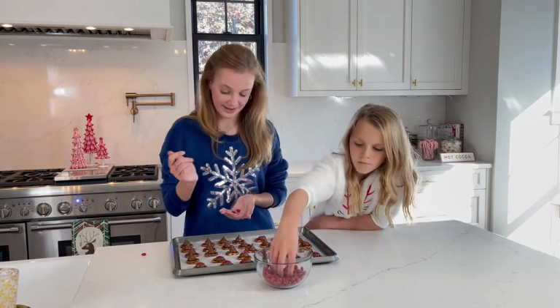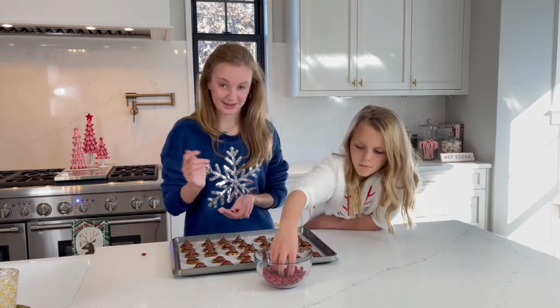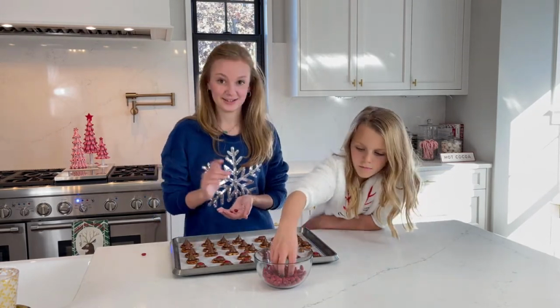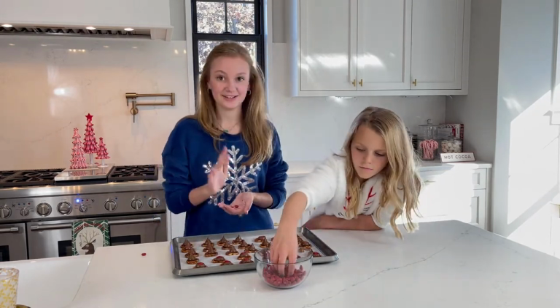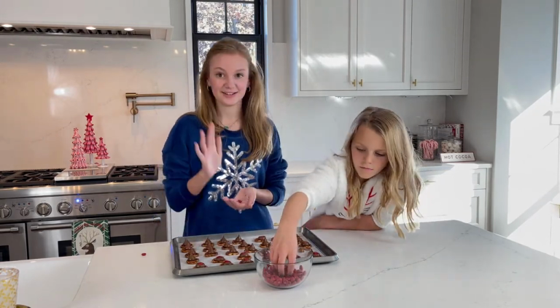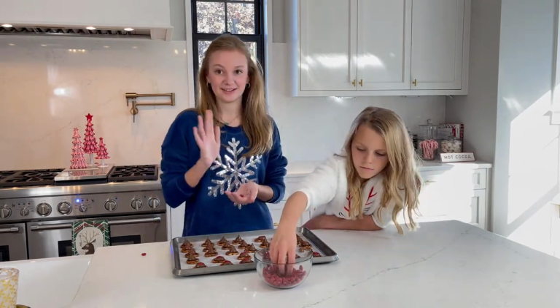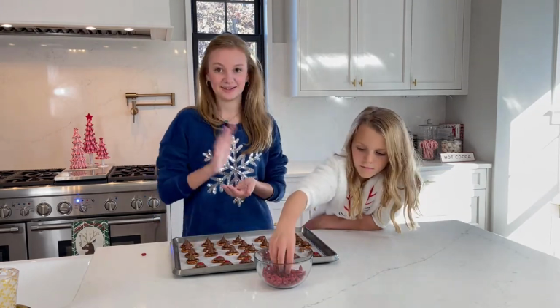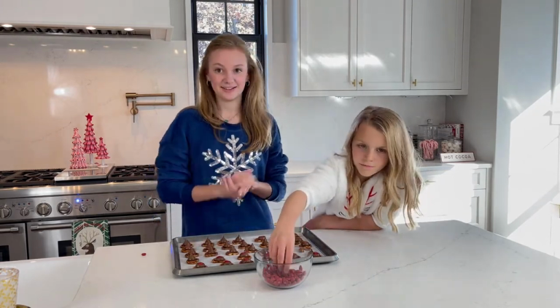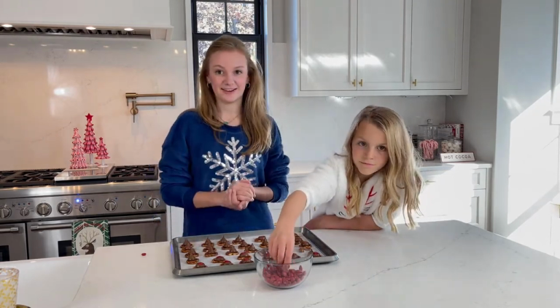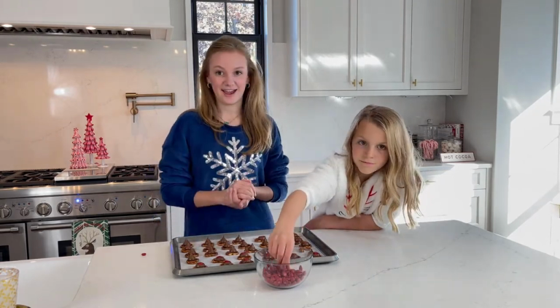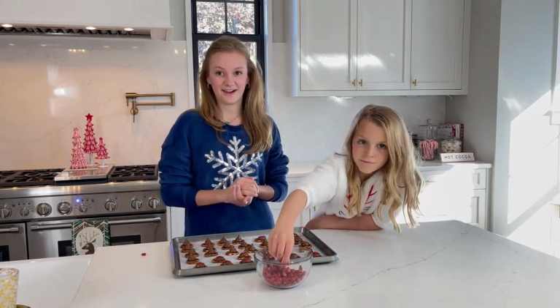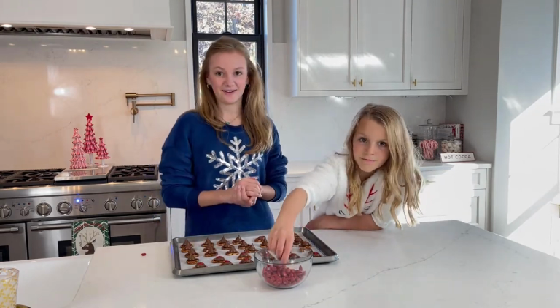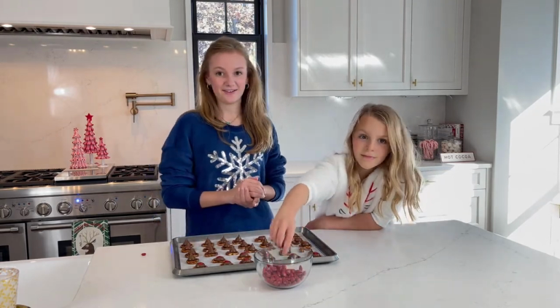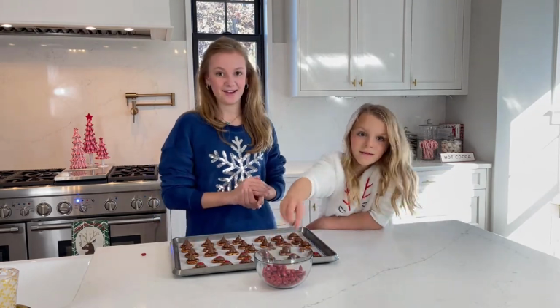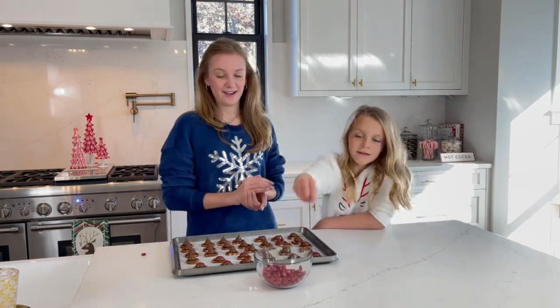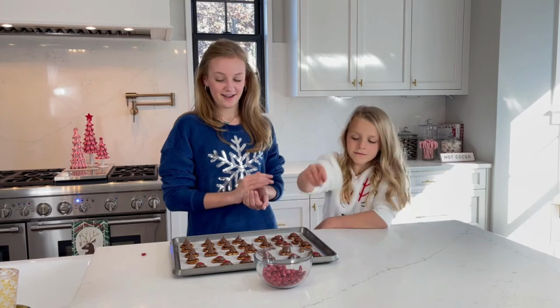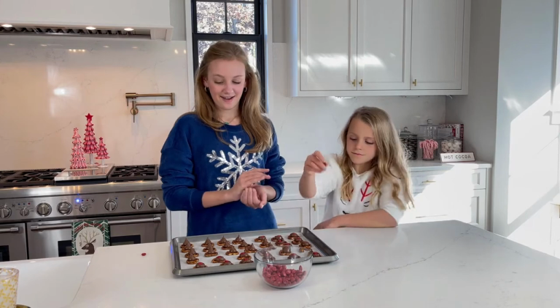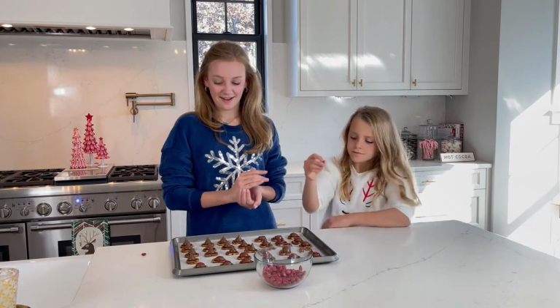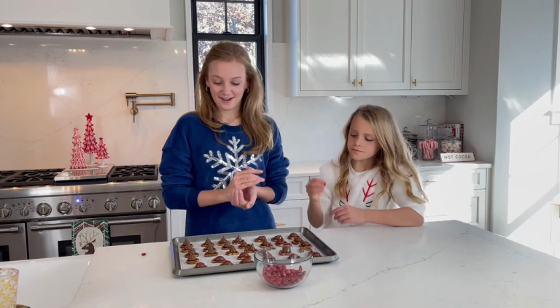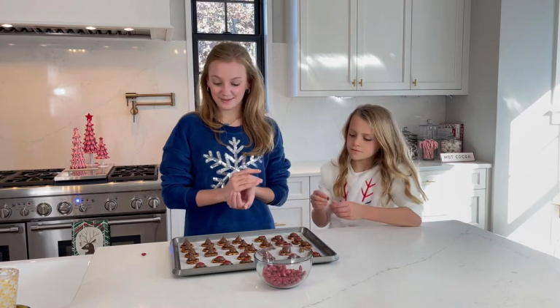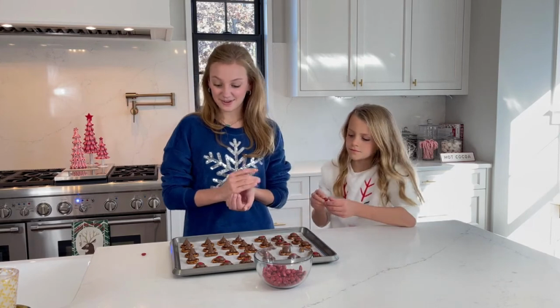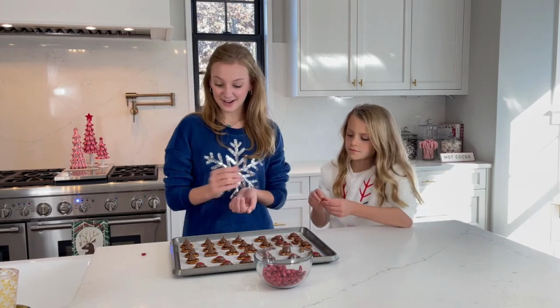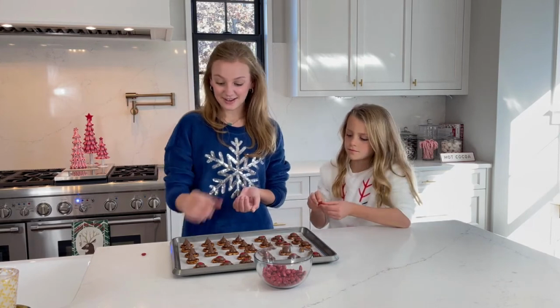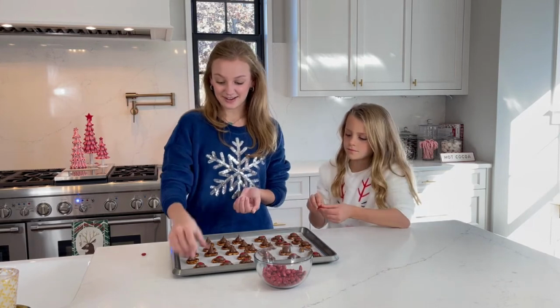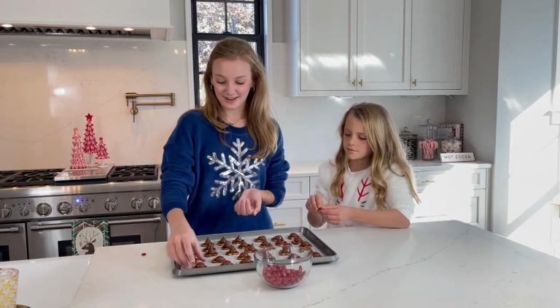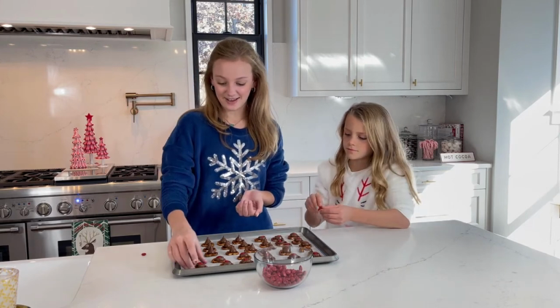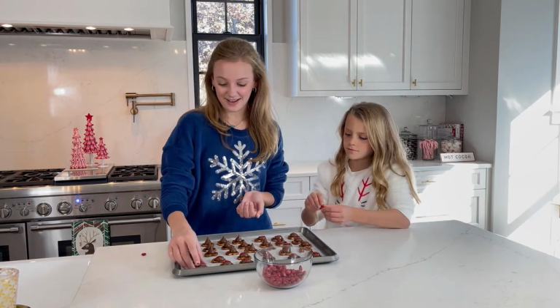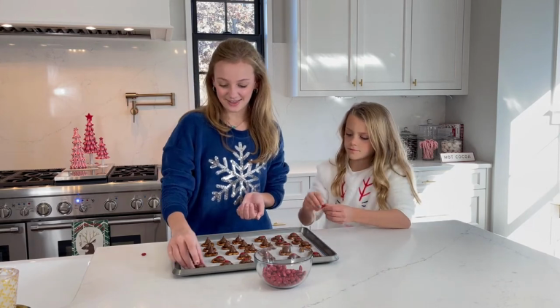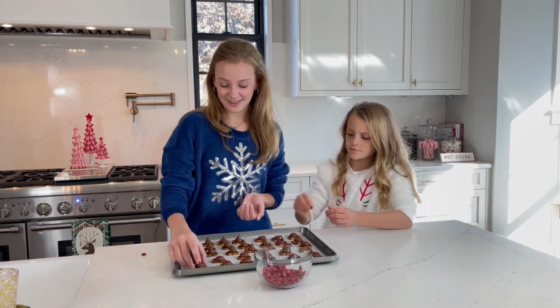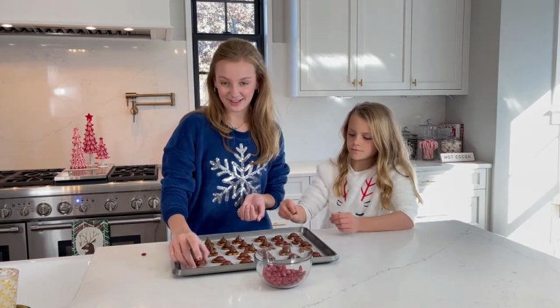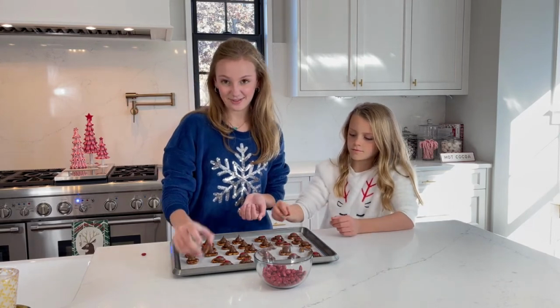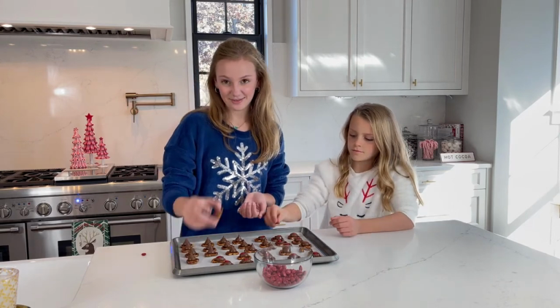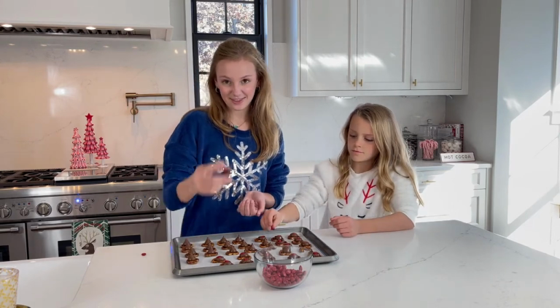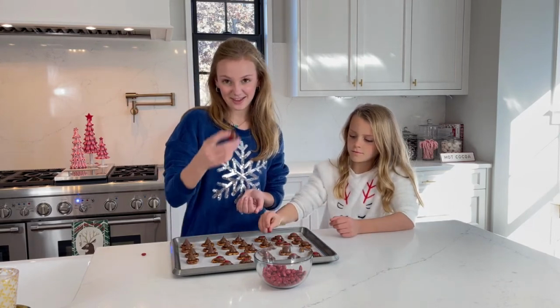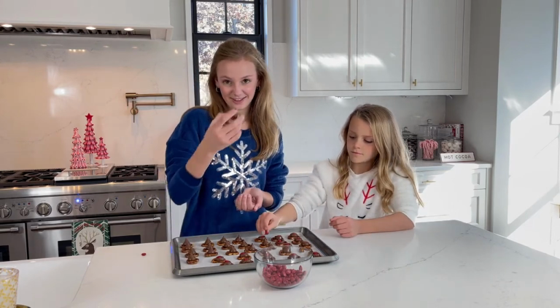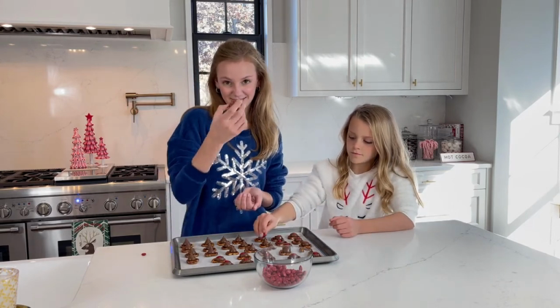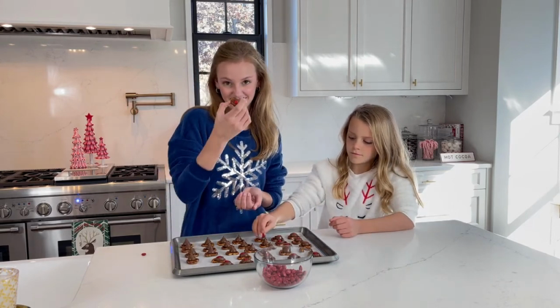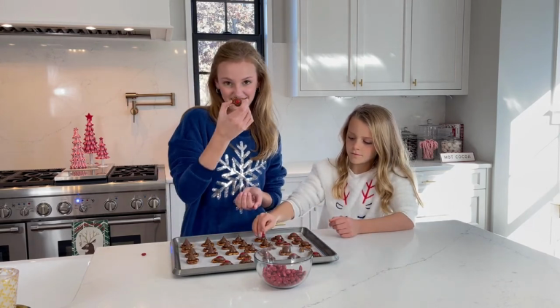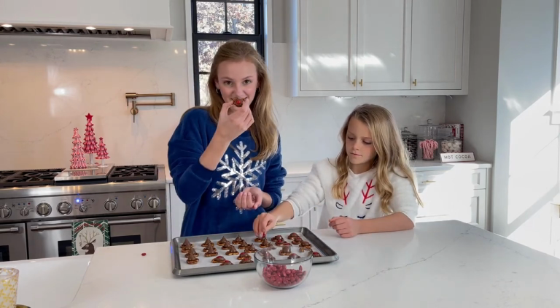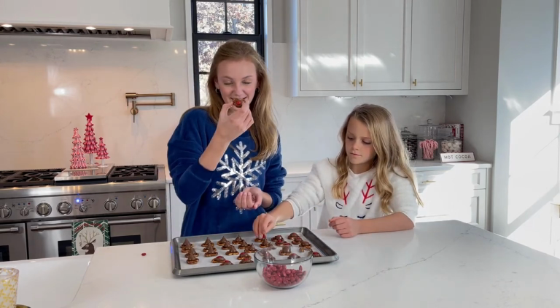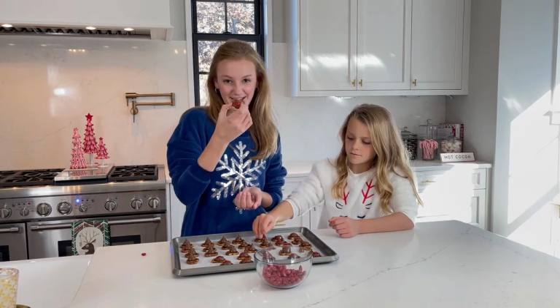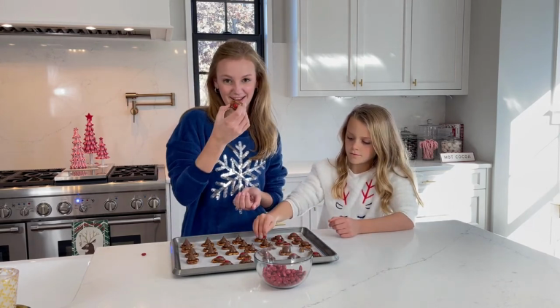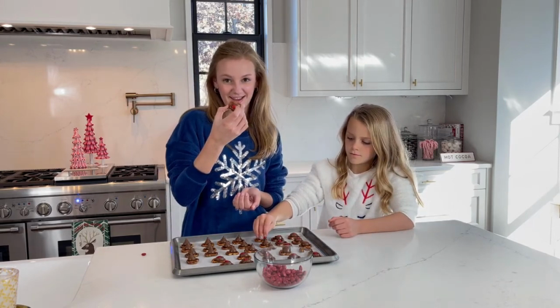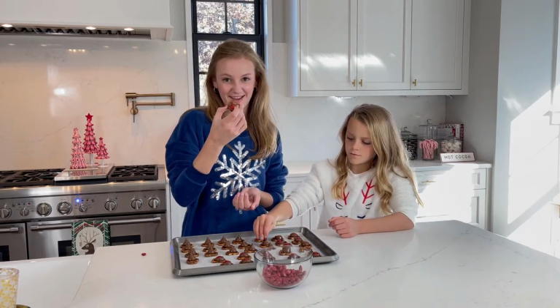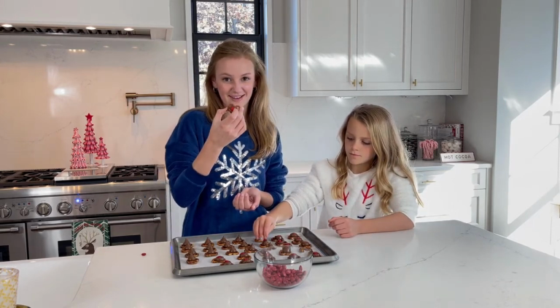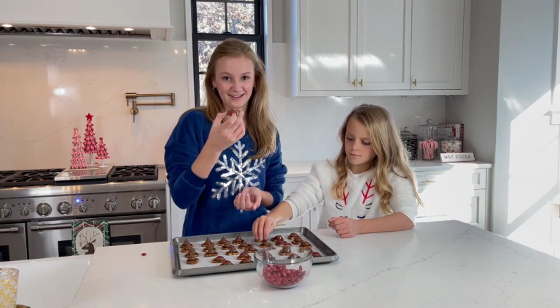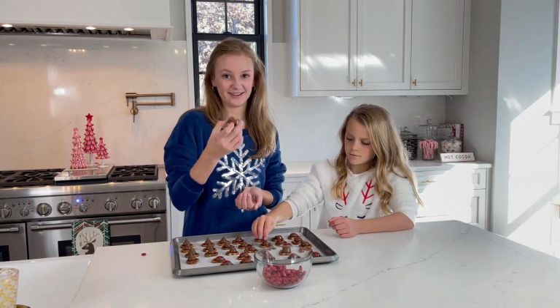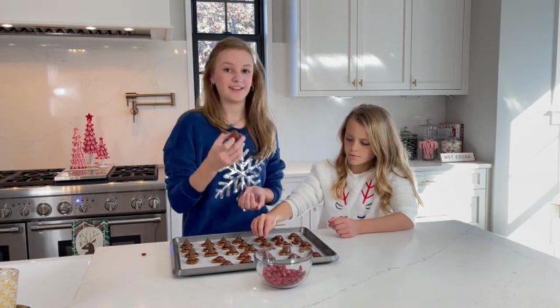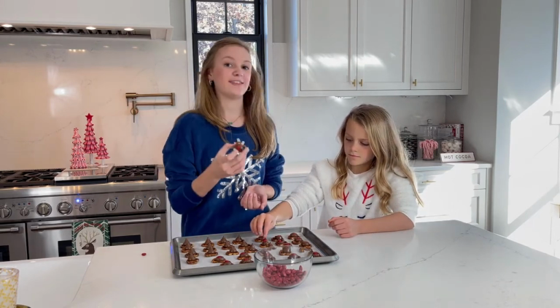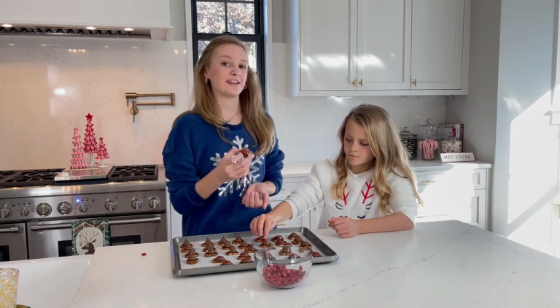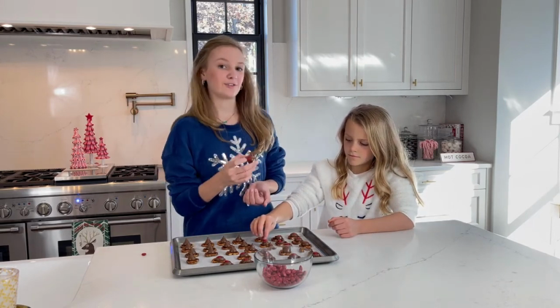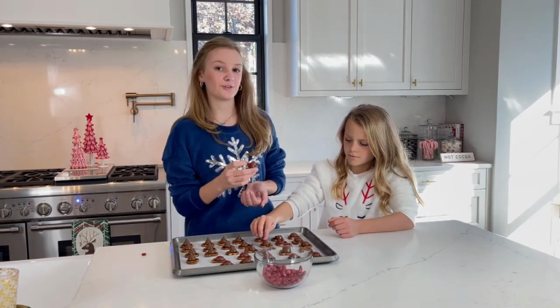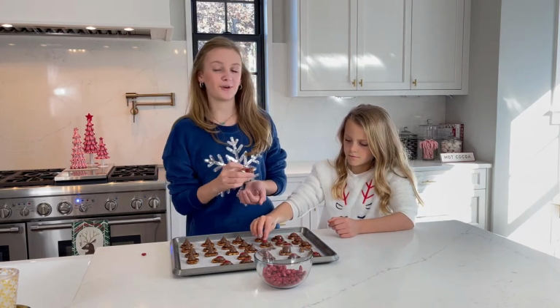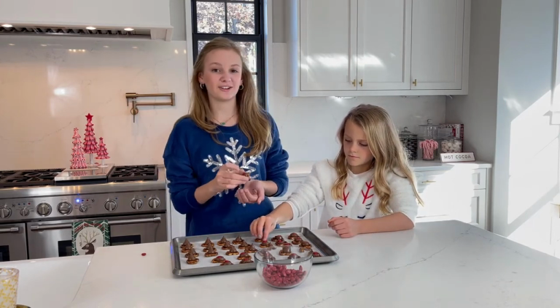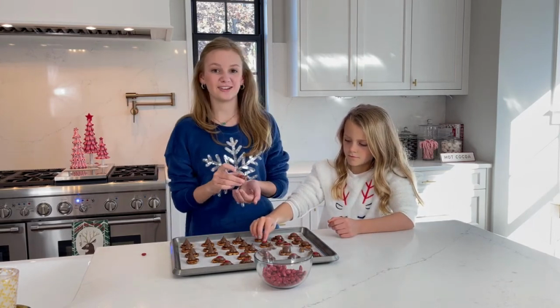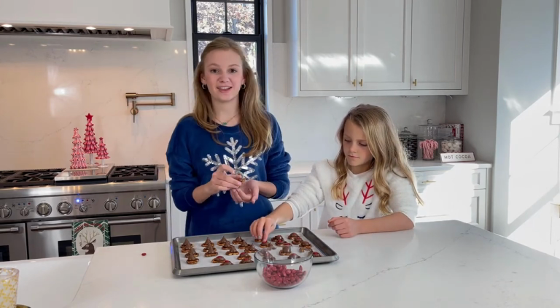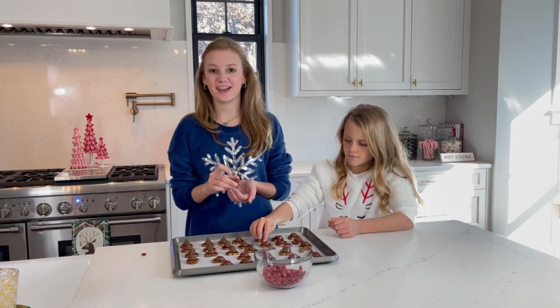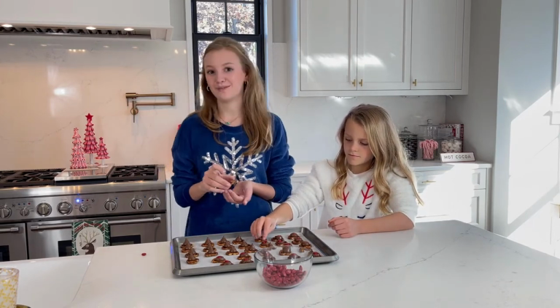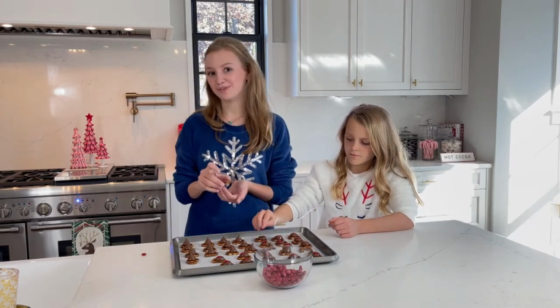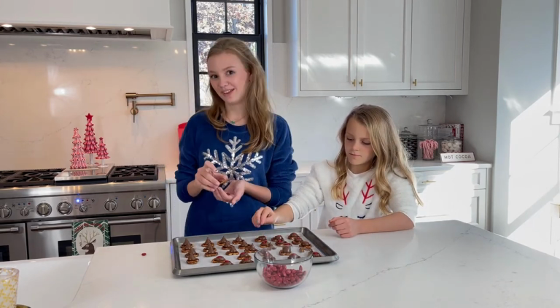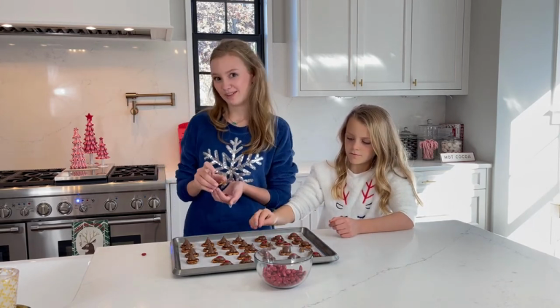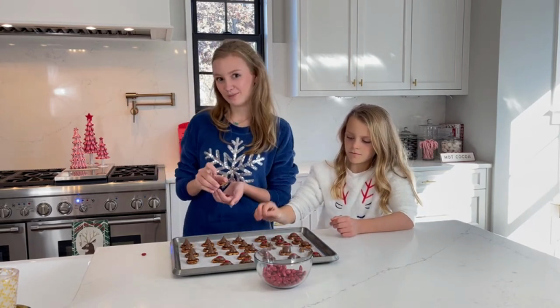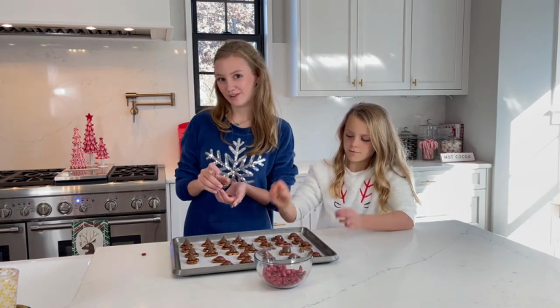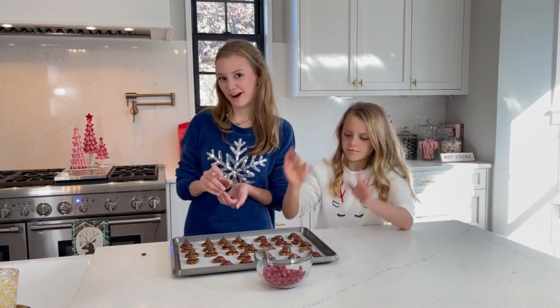And now we're done and this is what they look like. Thanks for watching and please subscribe!